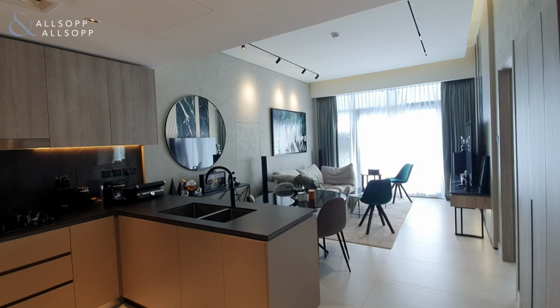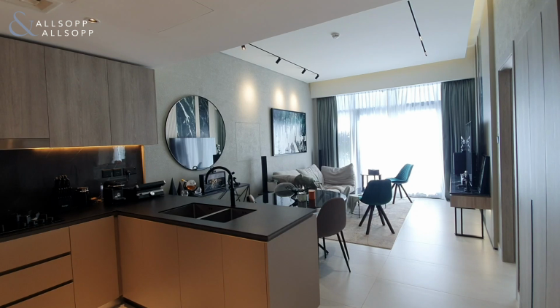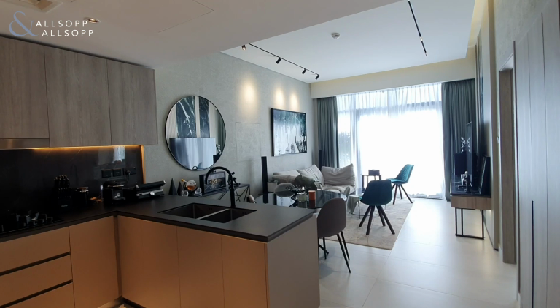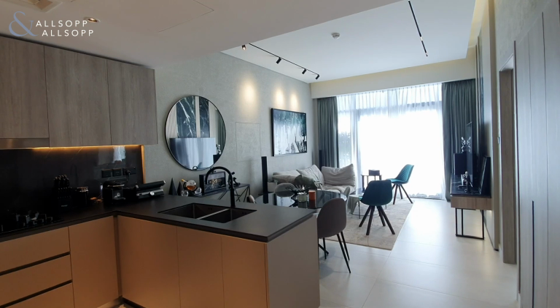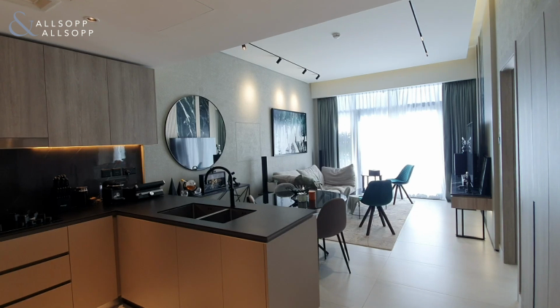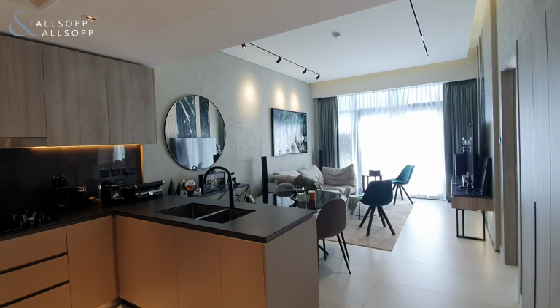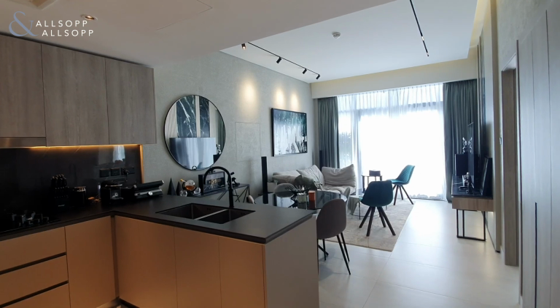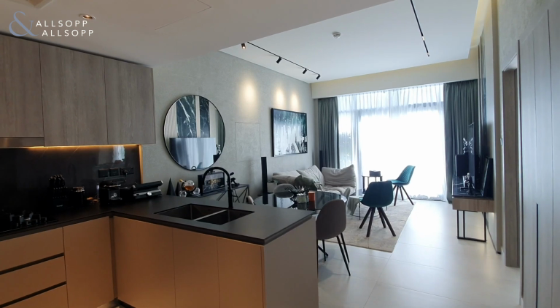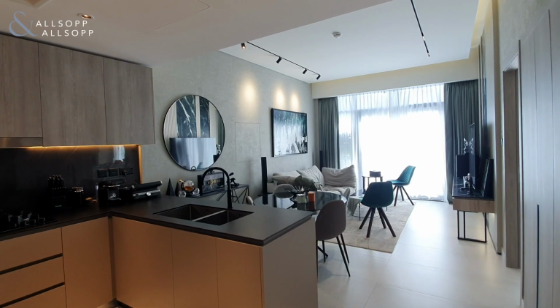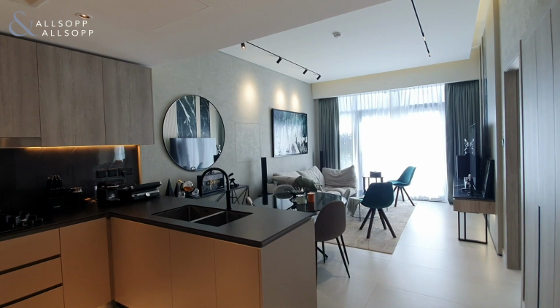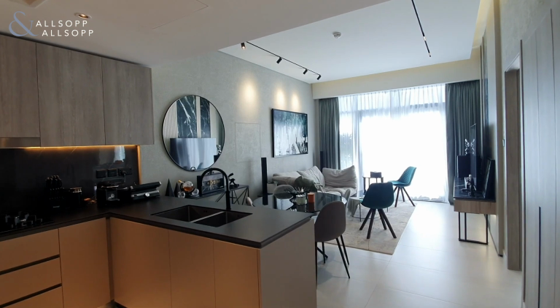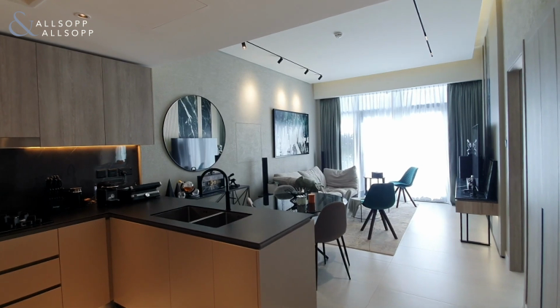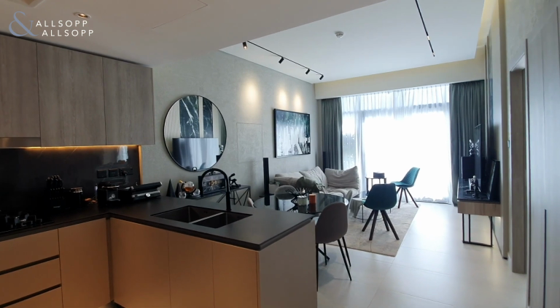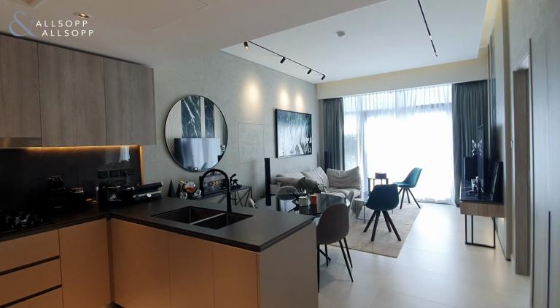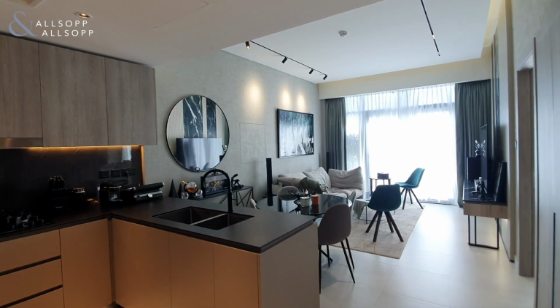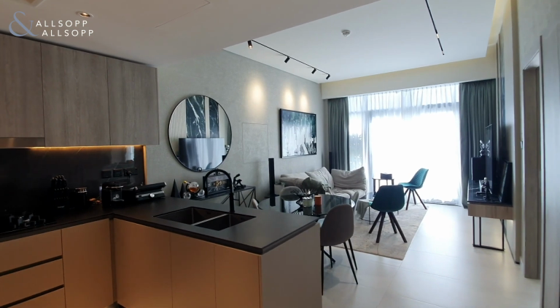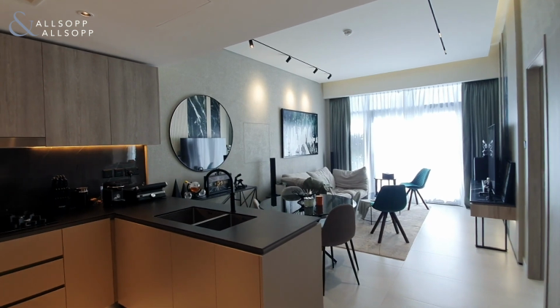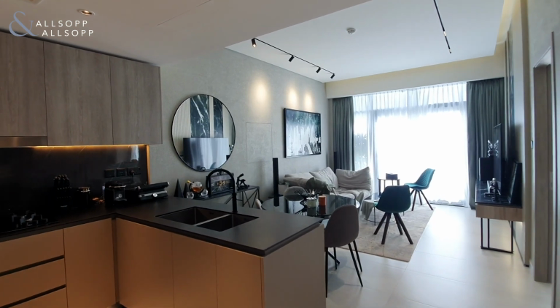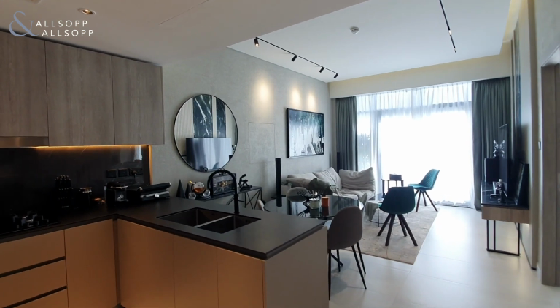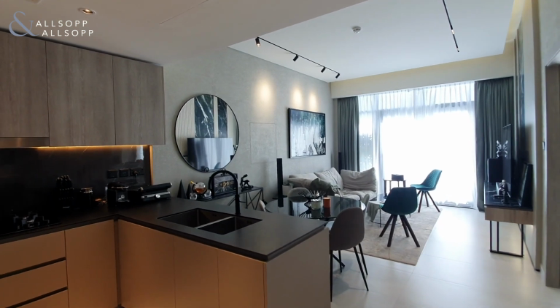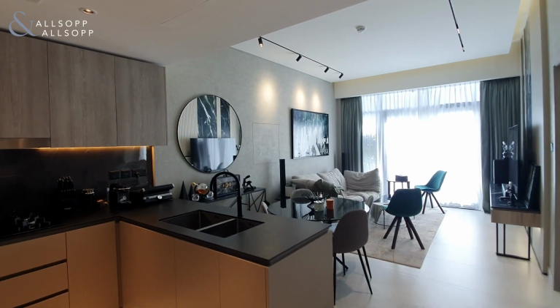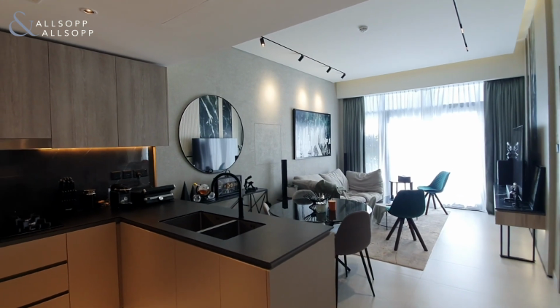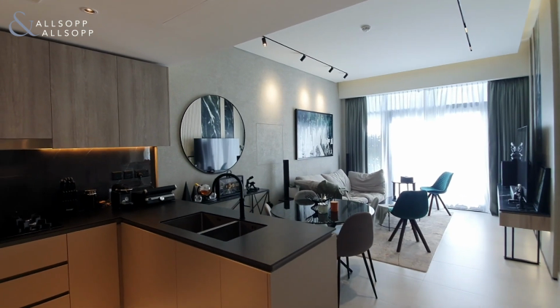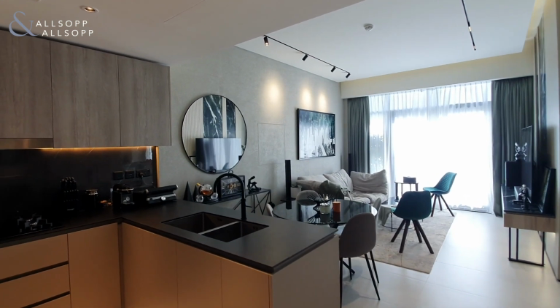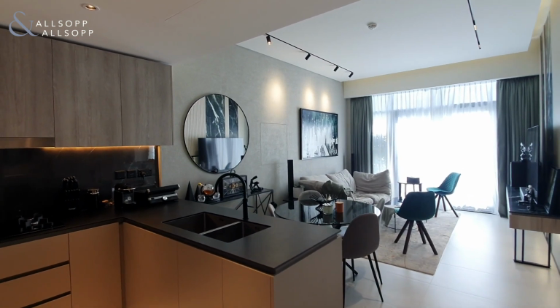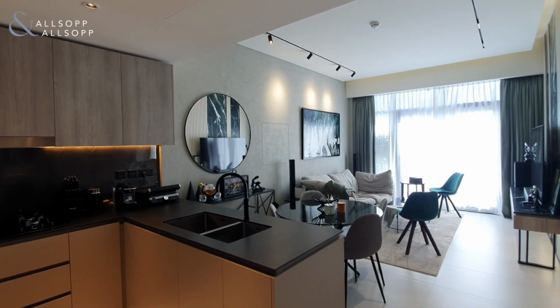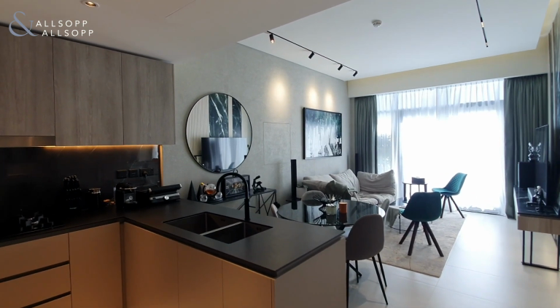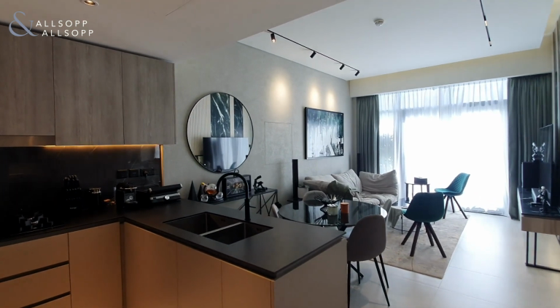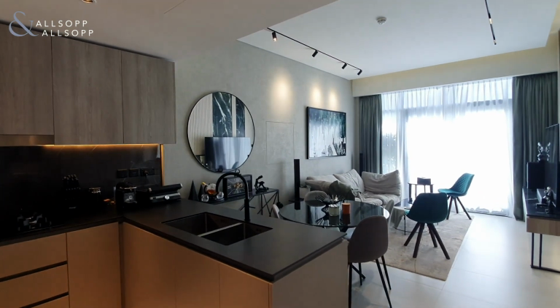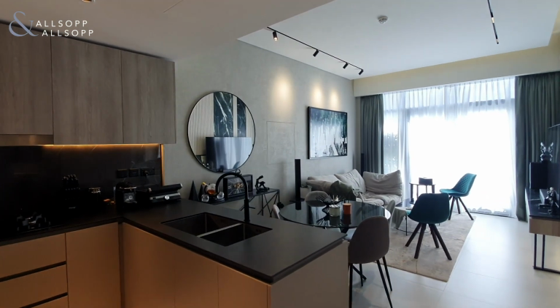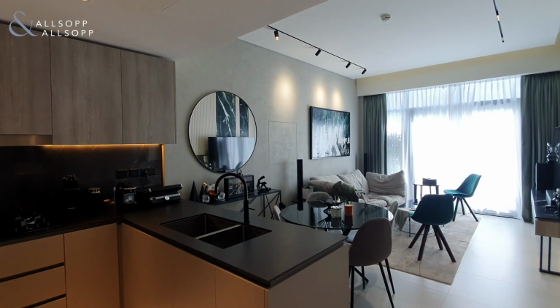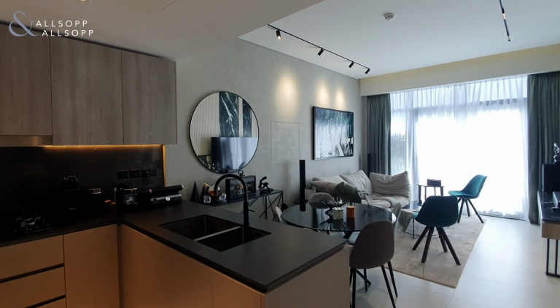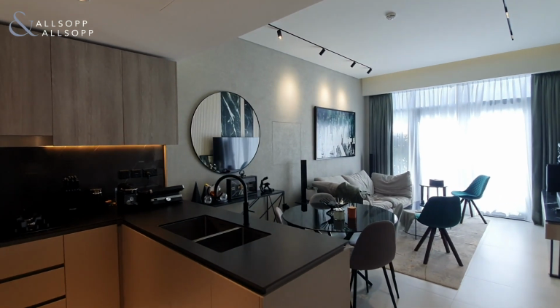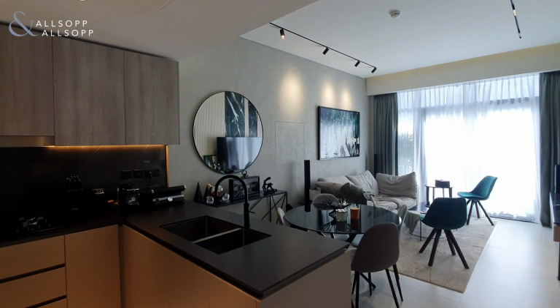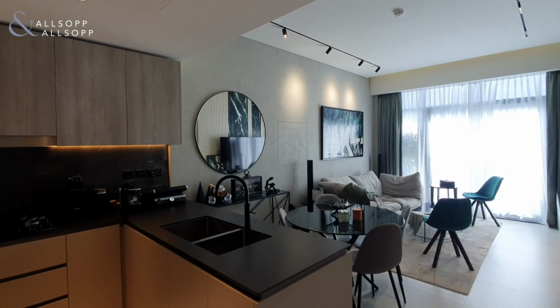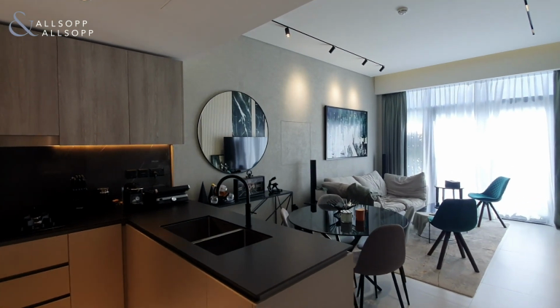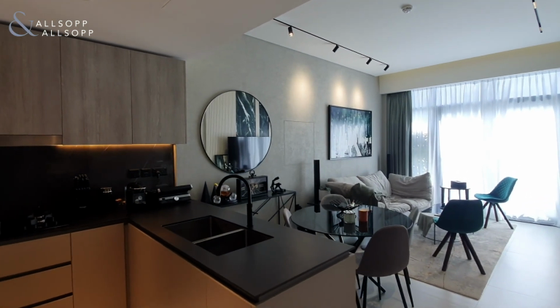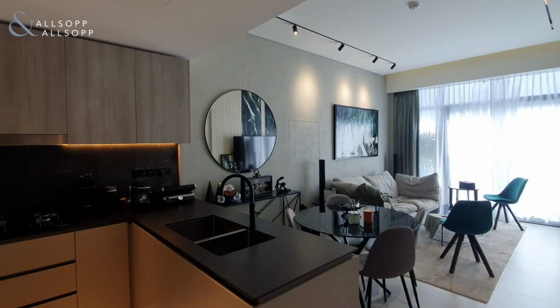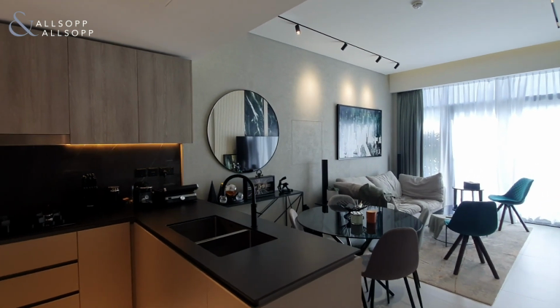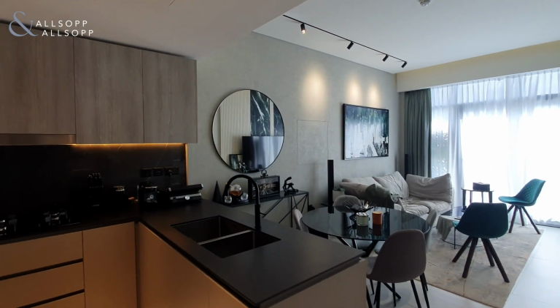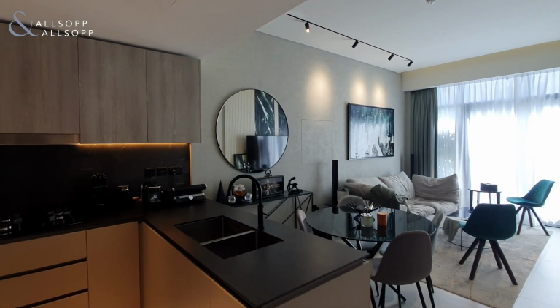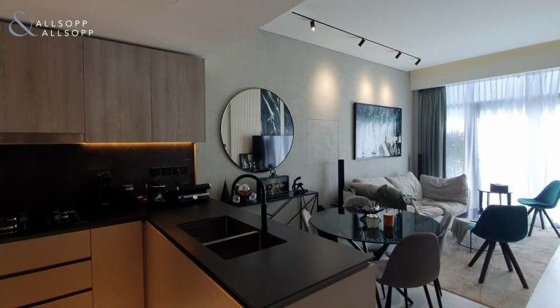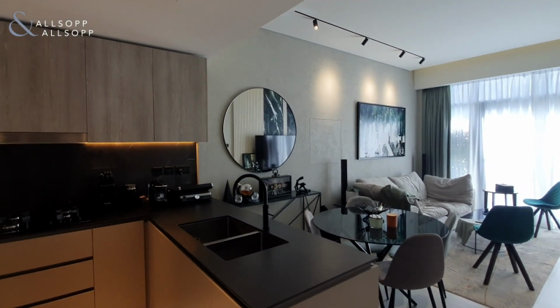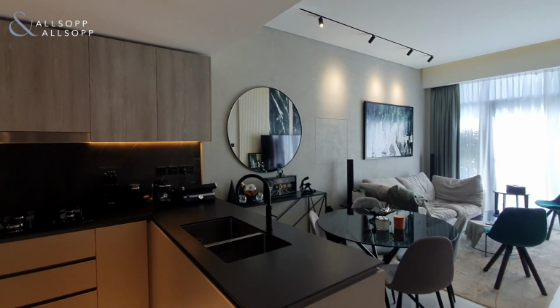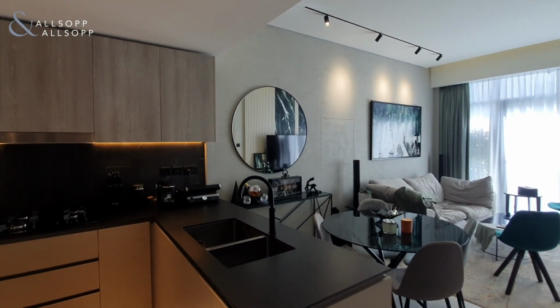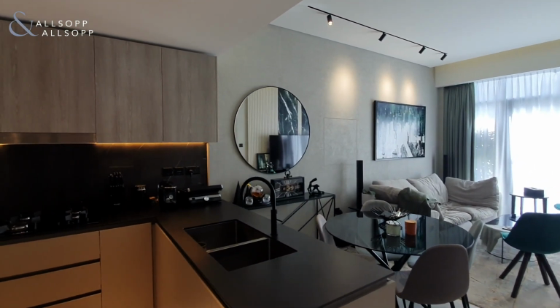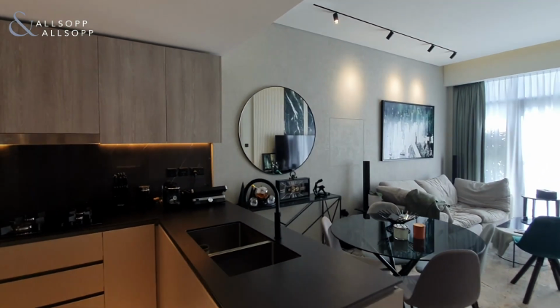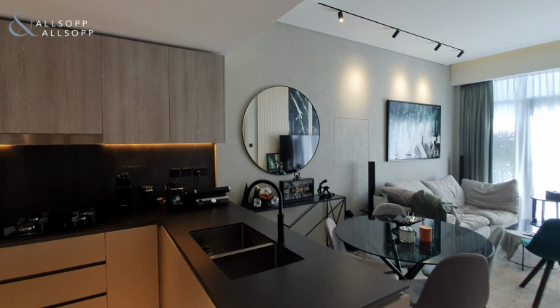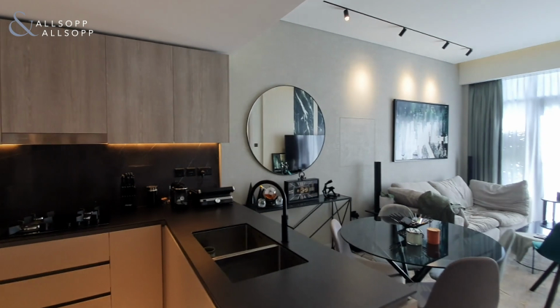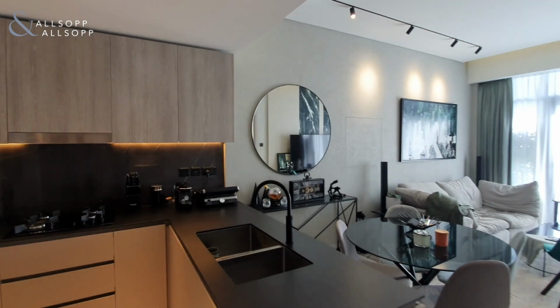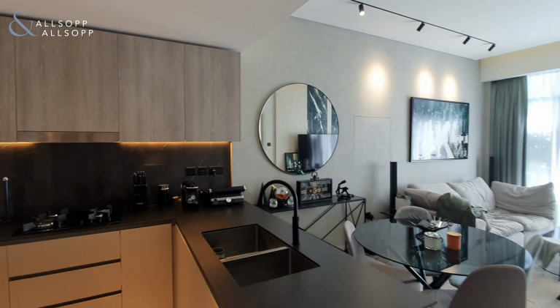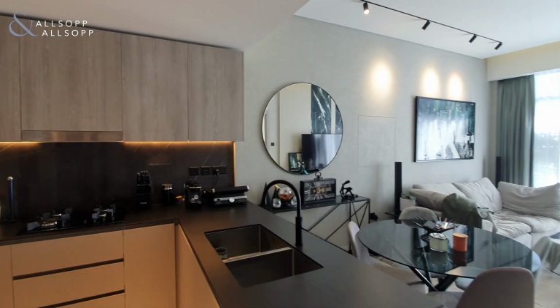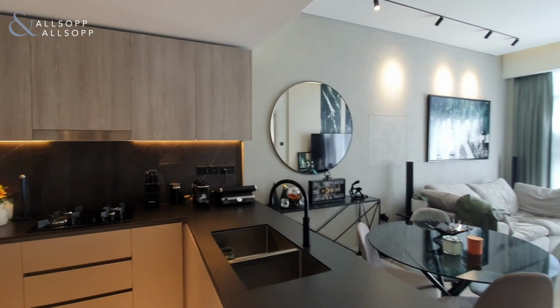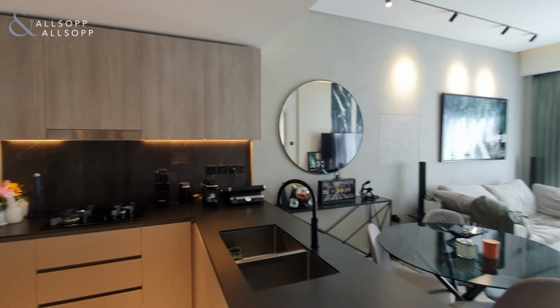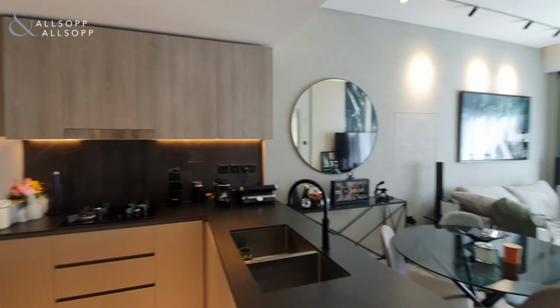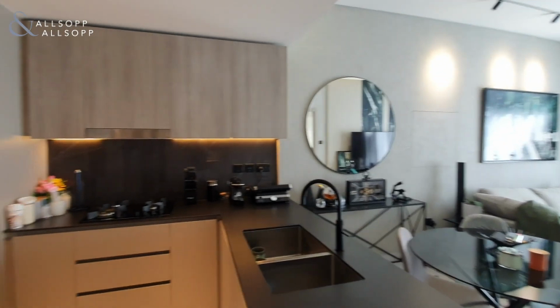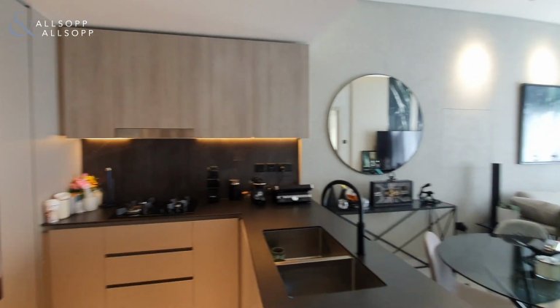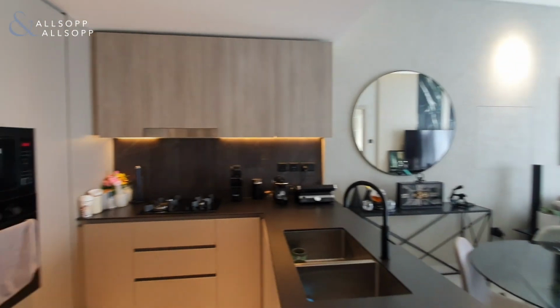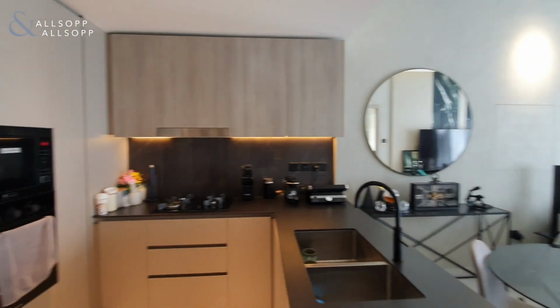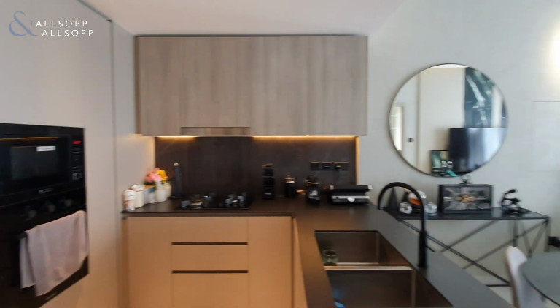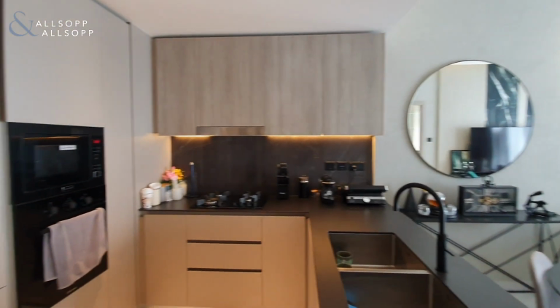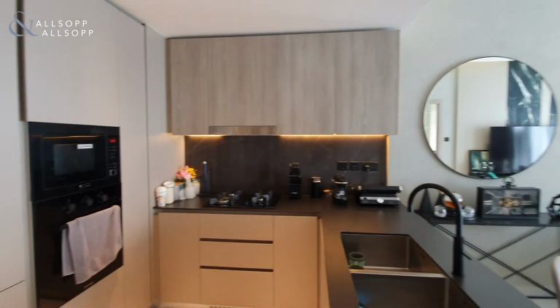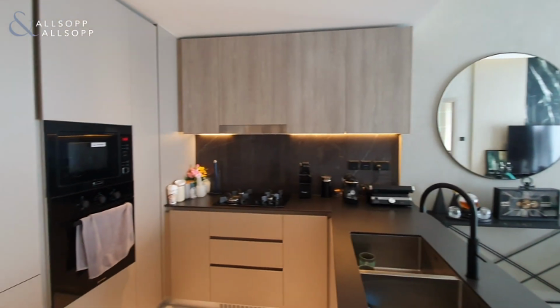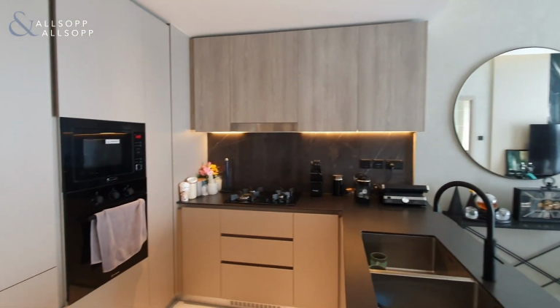Hello, it's Ryan from Allsop and Allsop Real Estate here to show you around this fully upgraded one bedroom apartment in Oxford Boulevard.